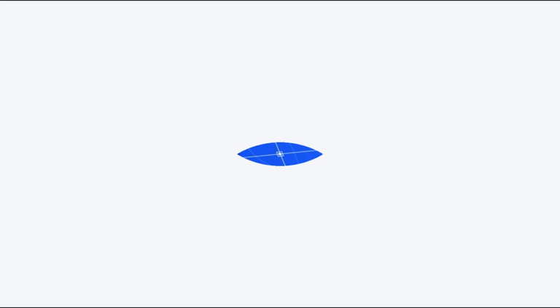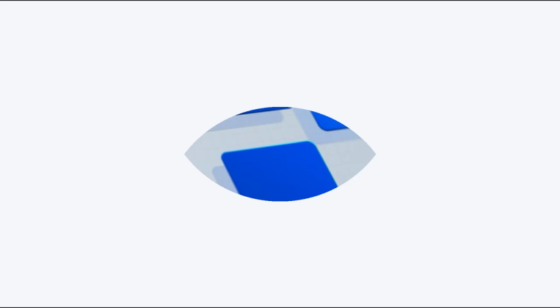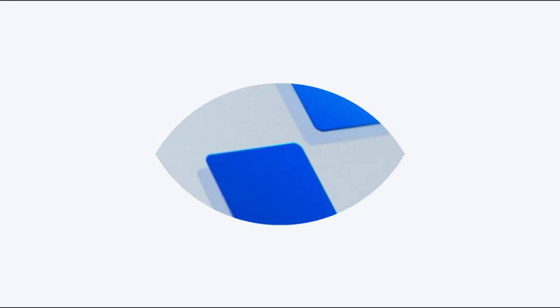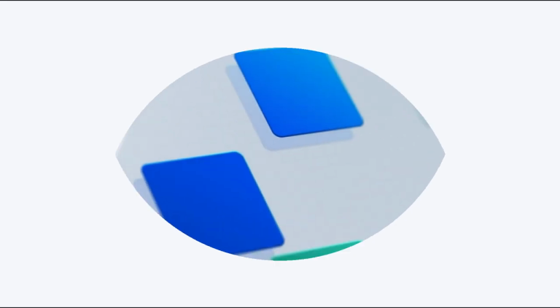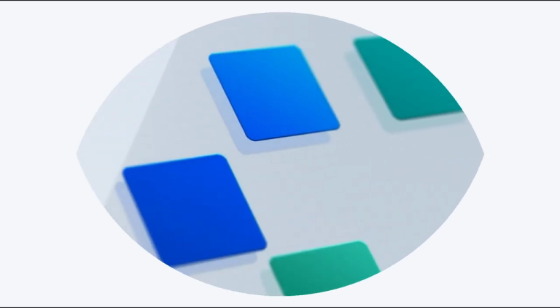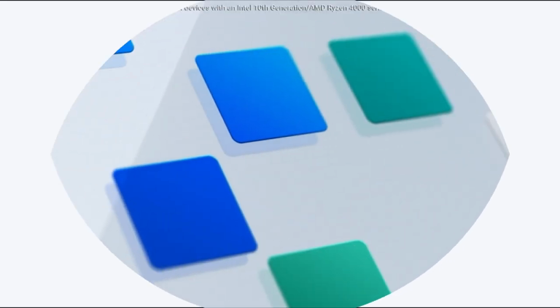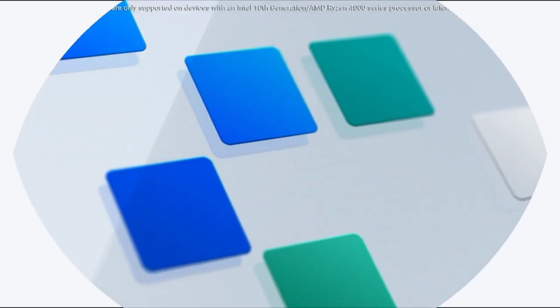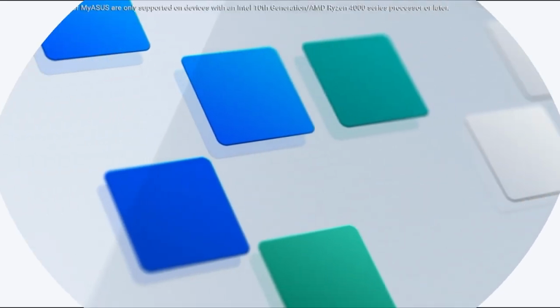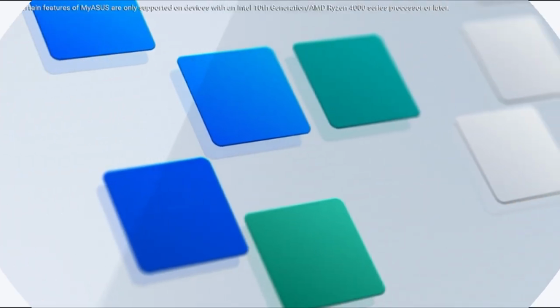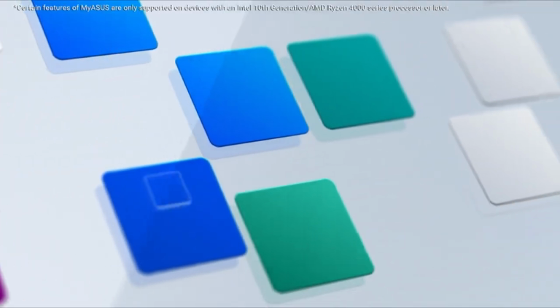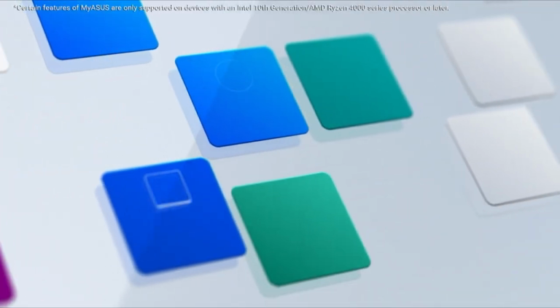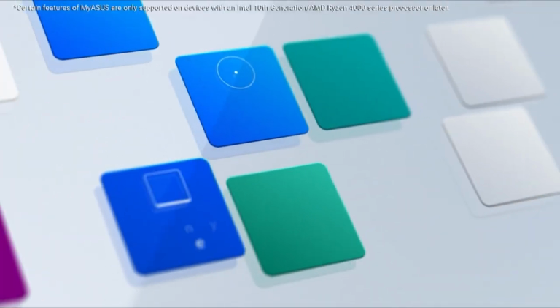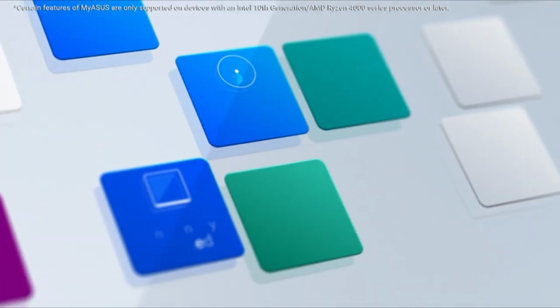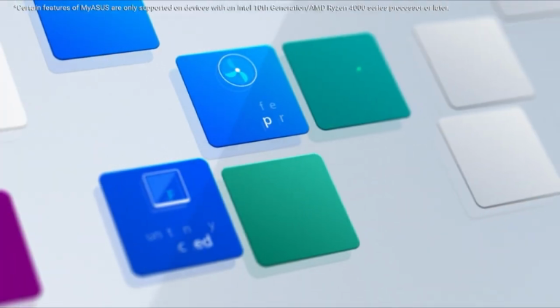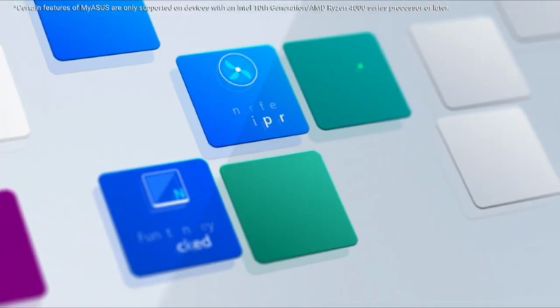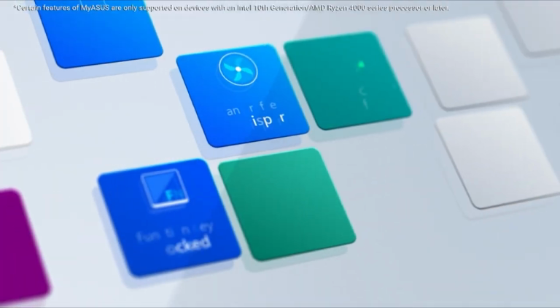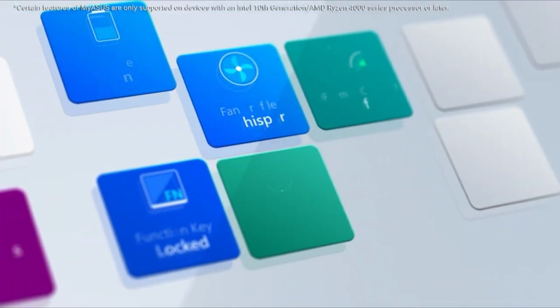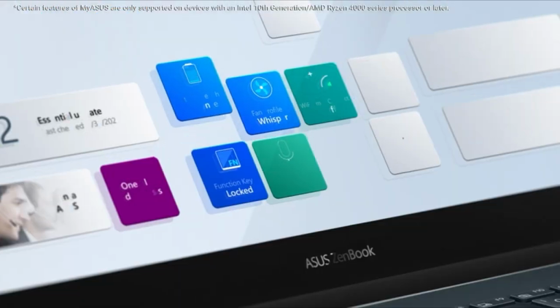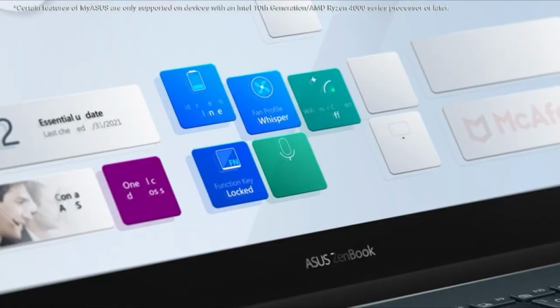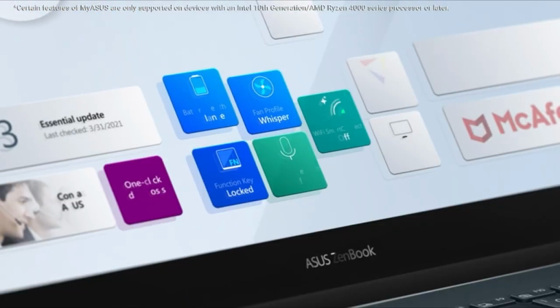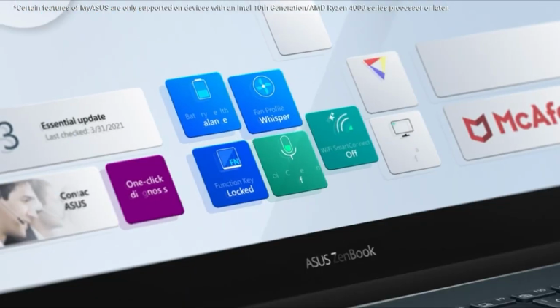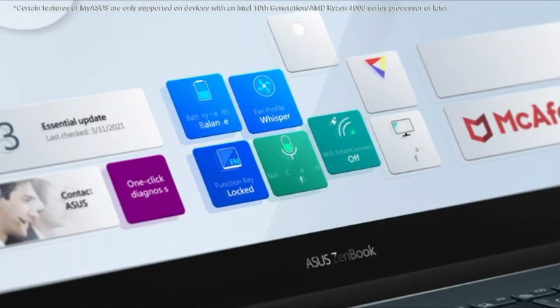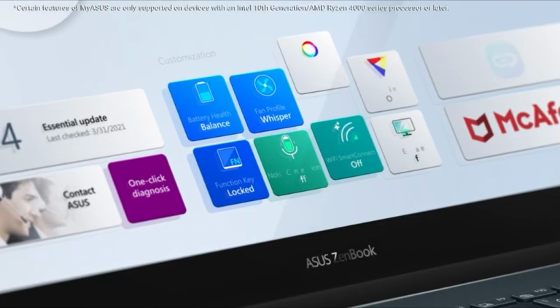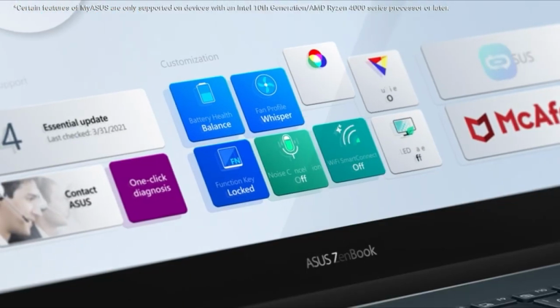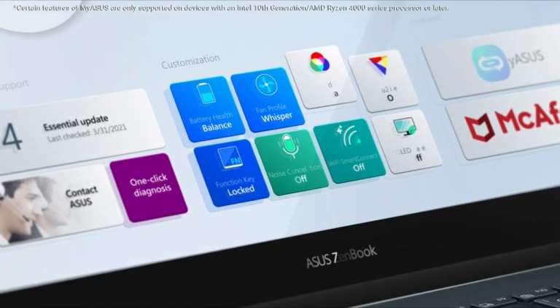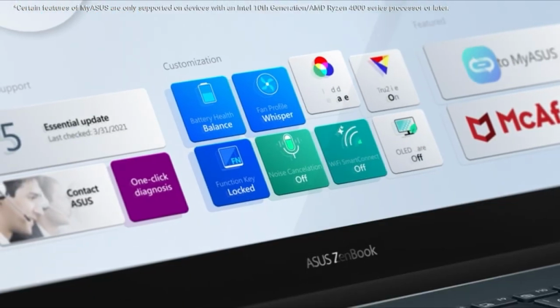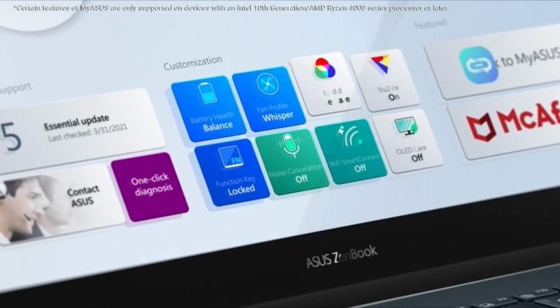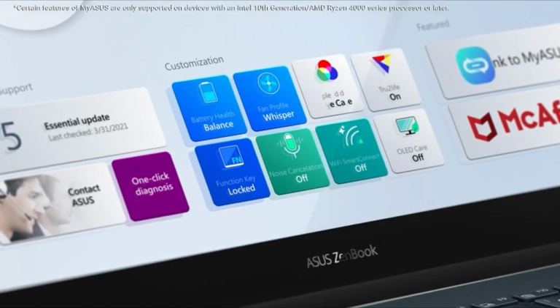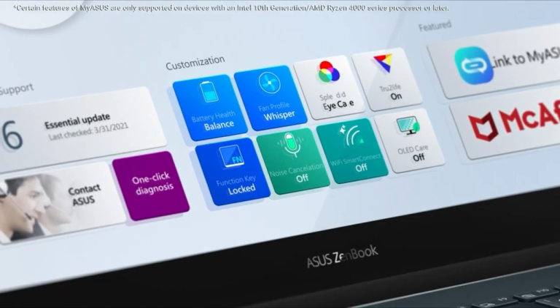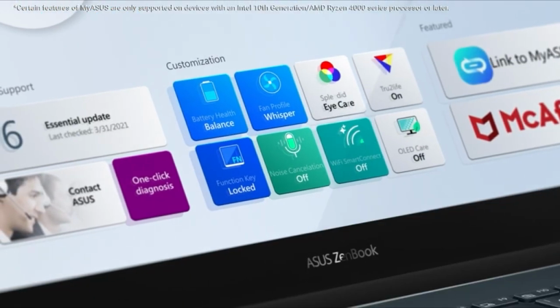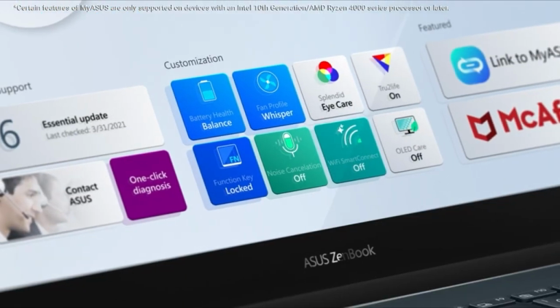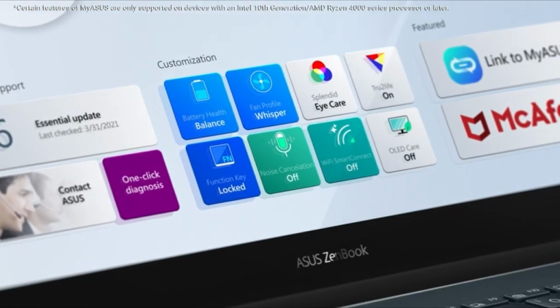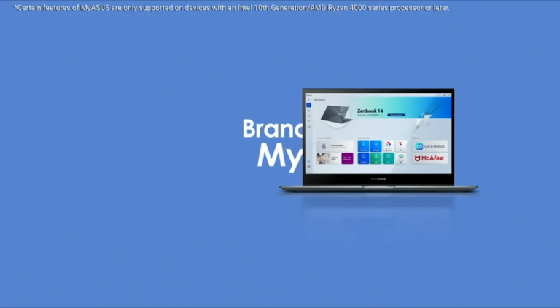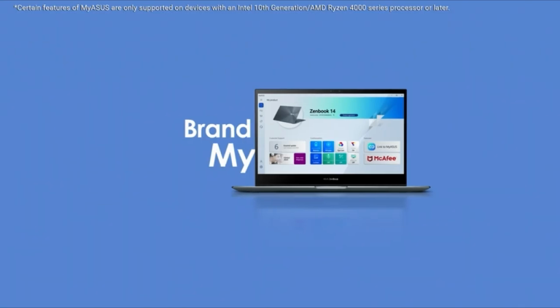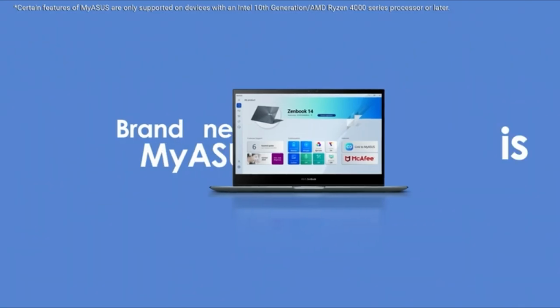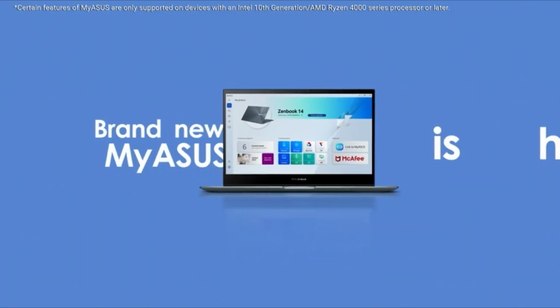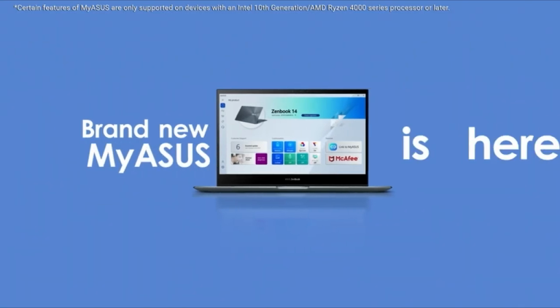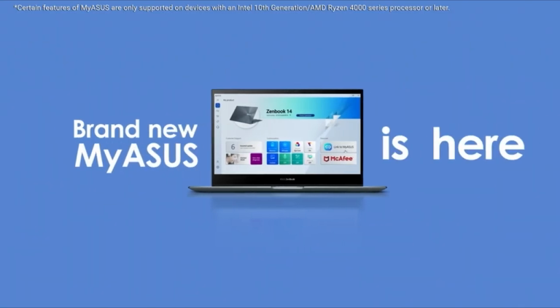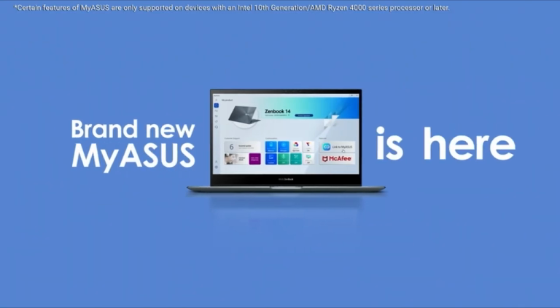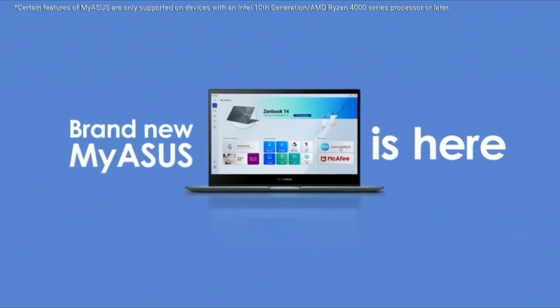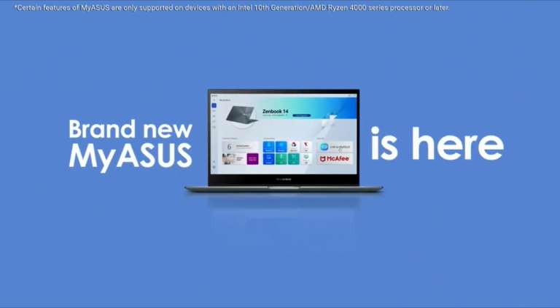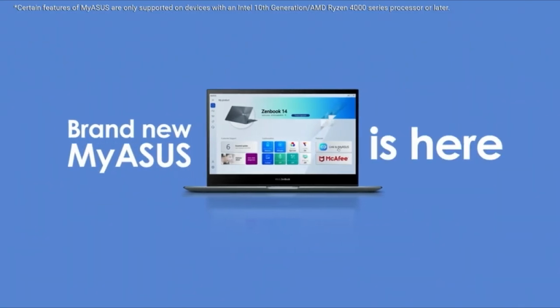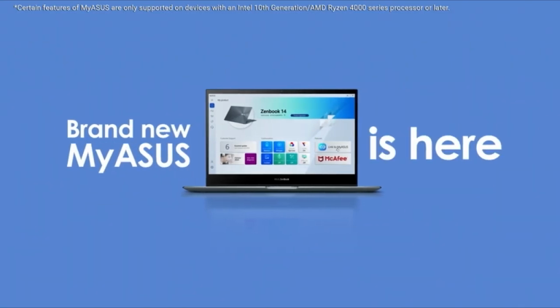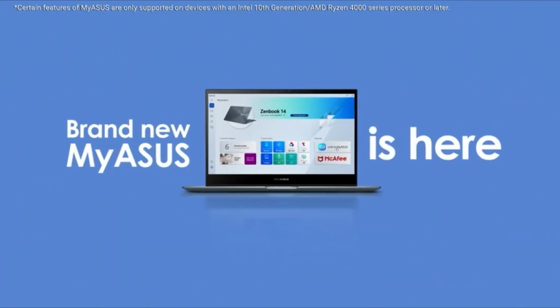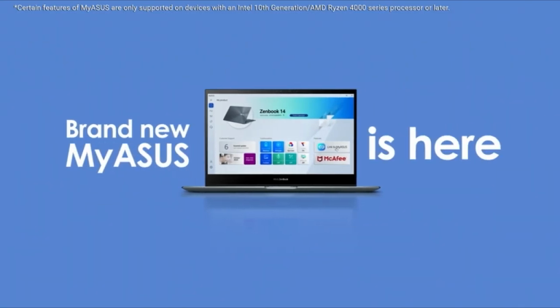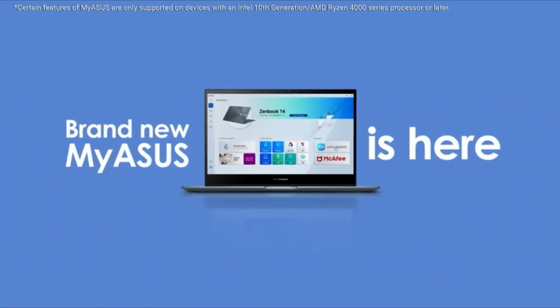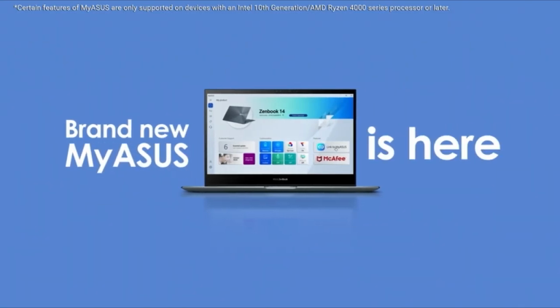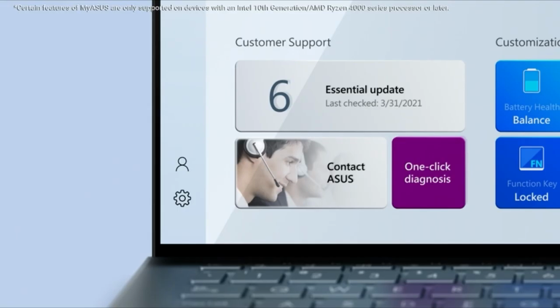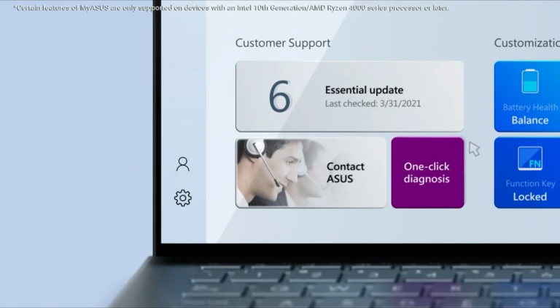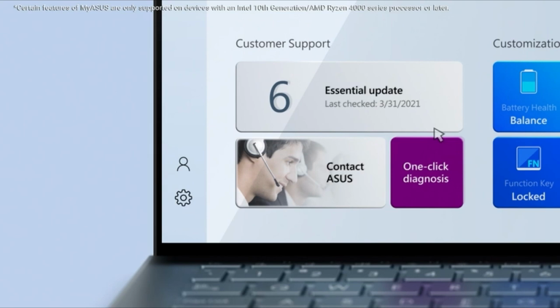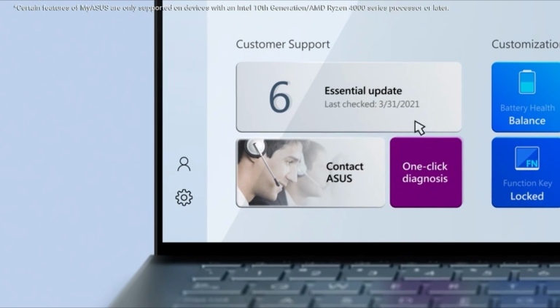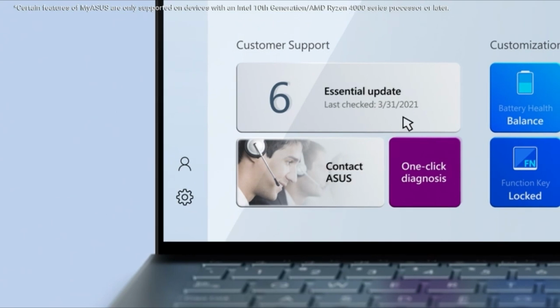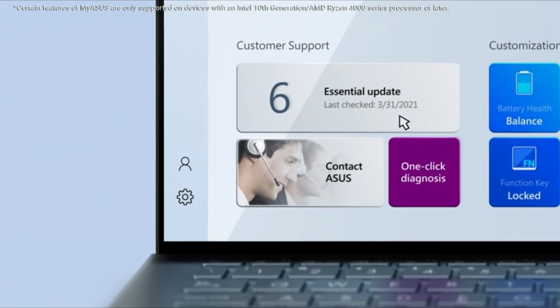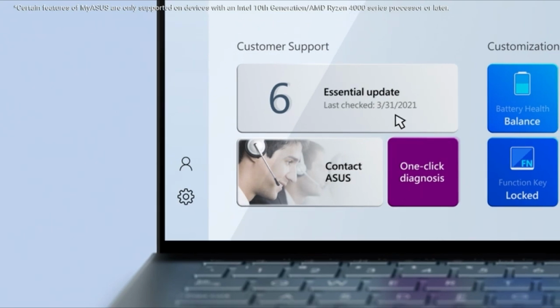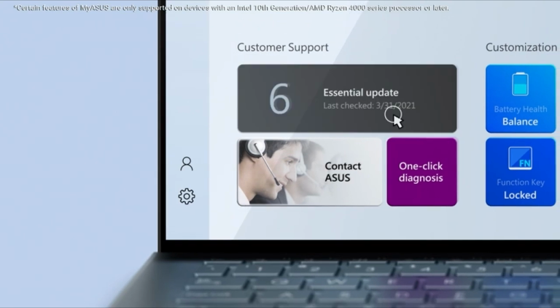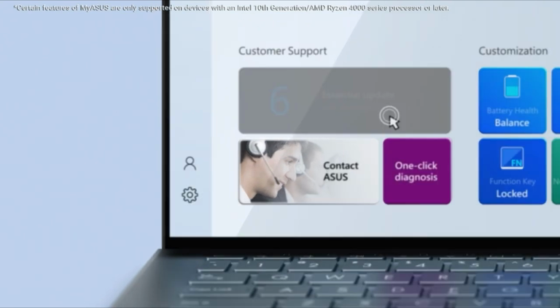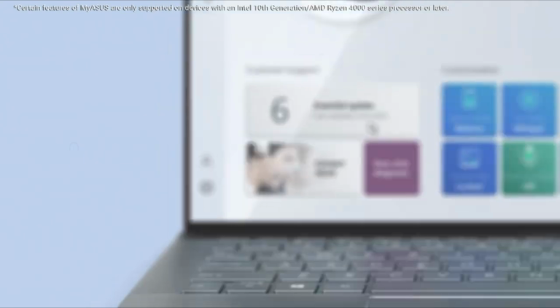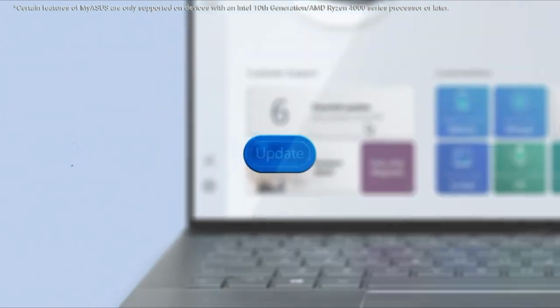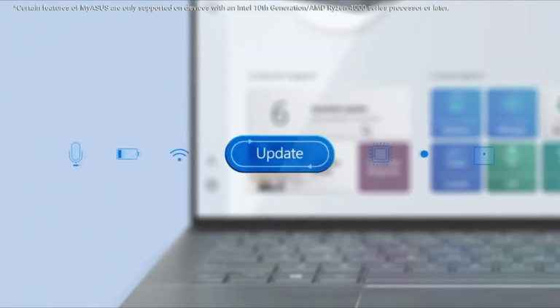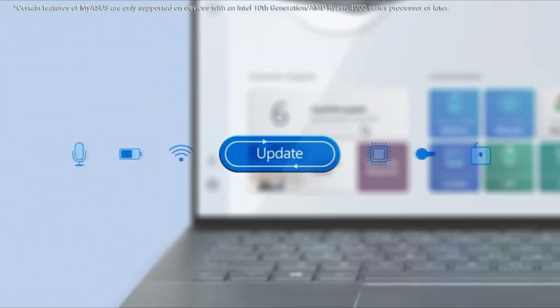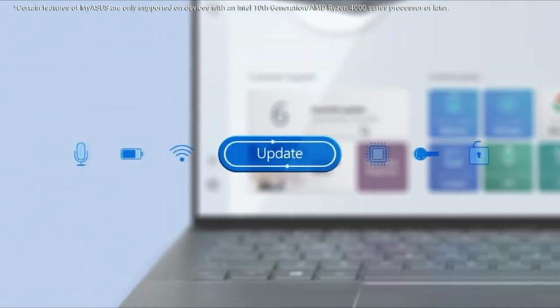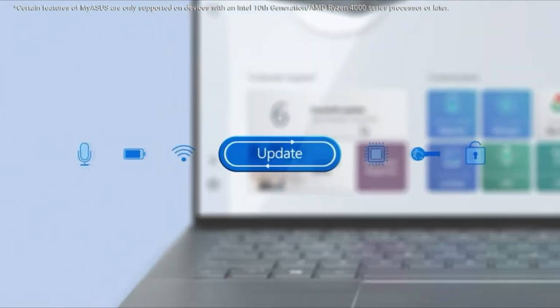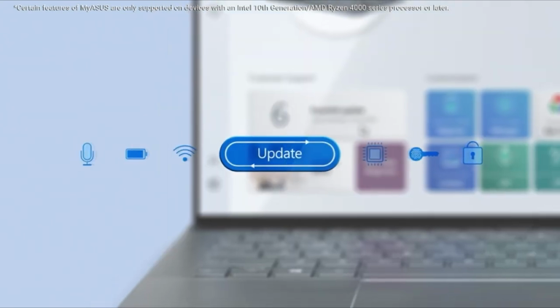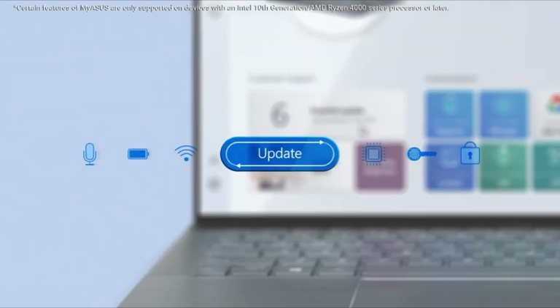Hello everyone, I'm back with another video about the best gaming laptop for under $1,200 you can buy on Amazon.